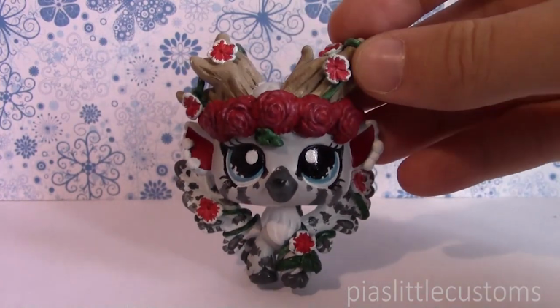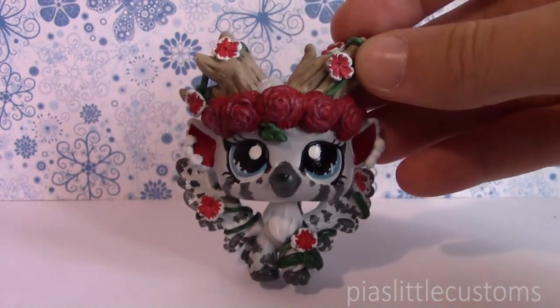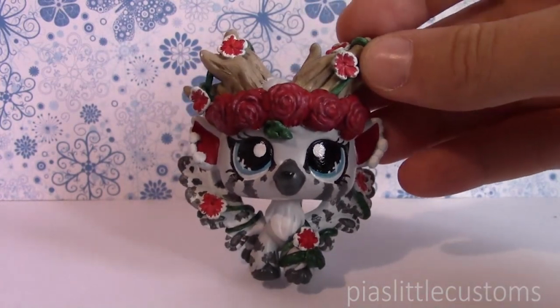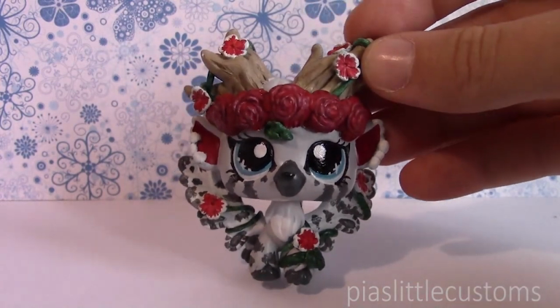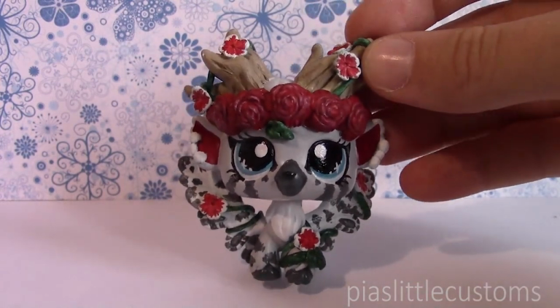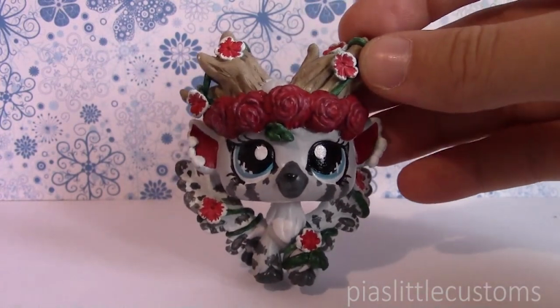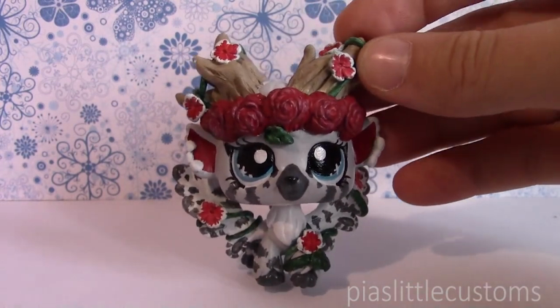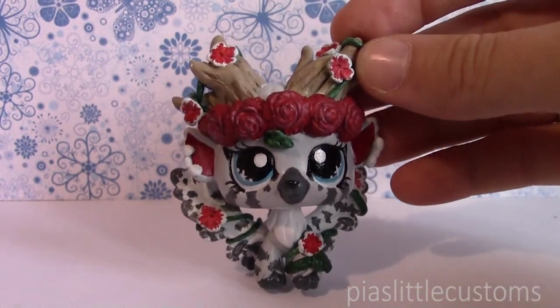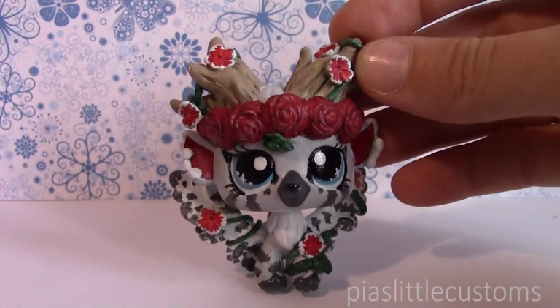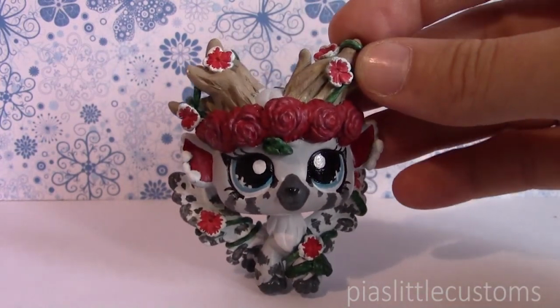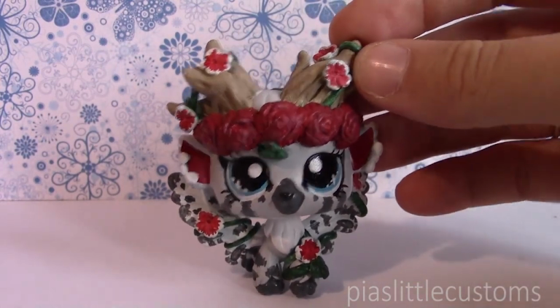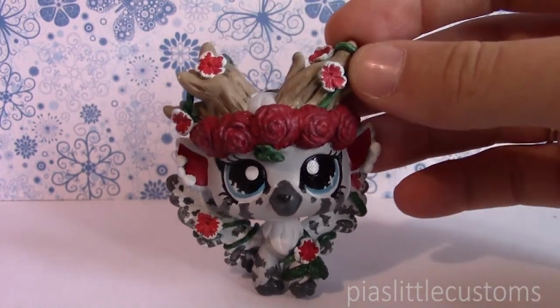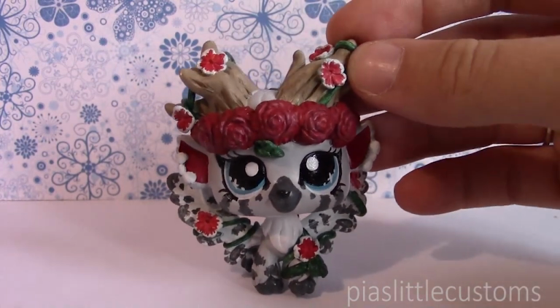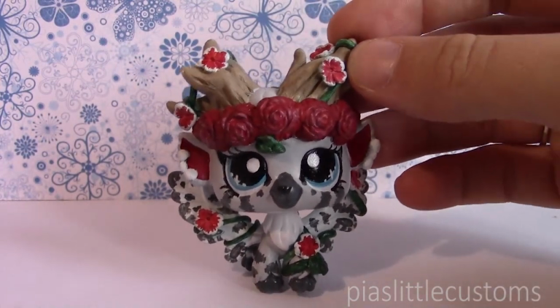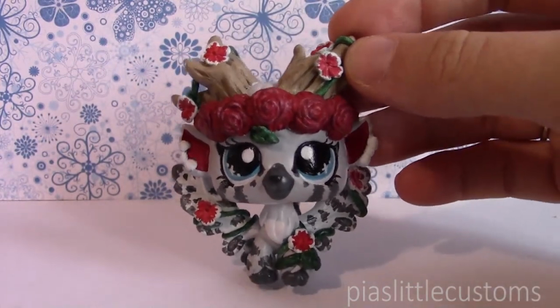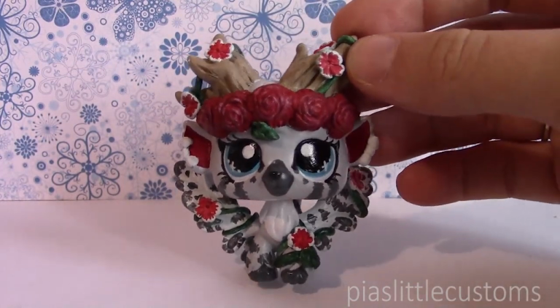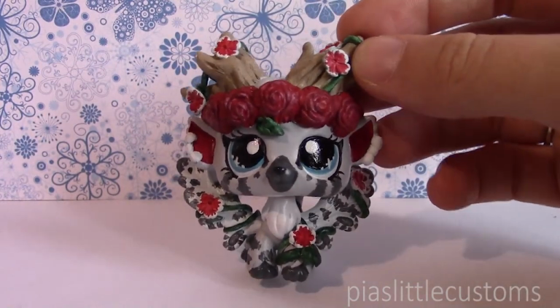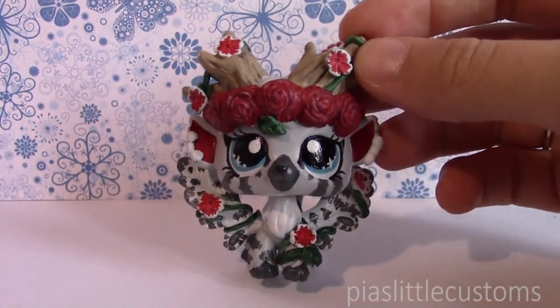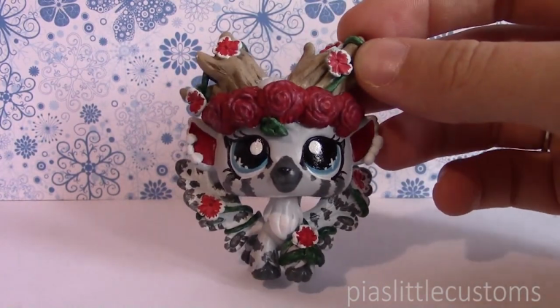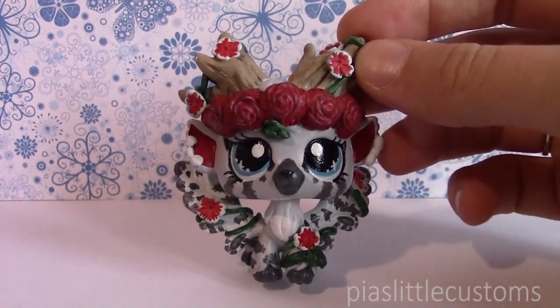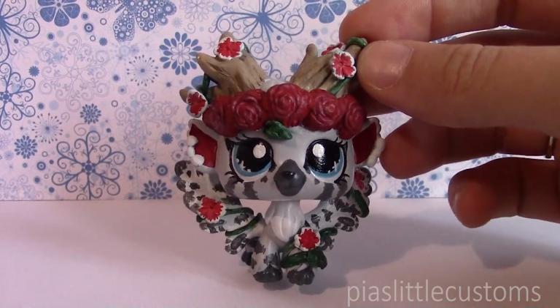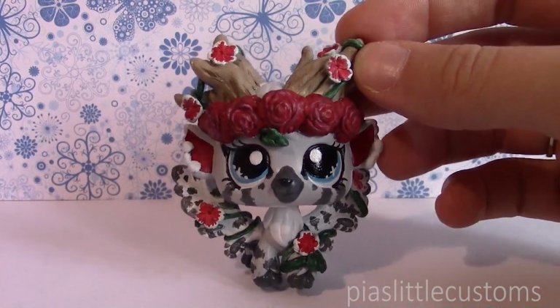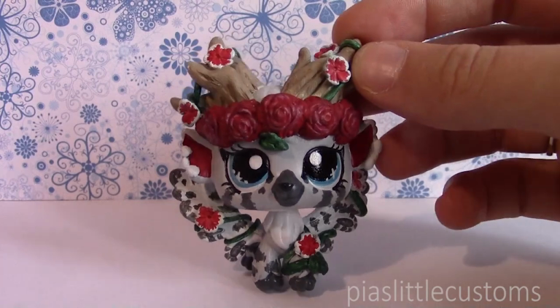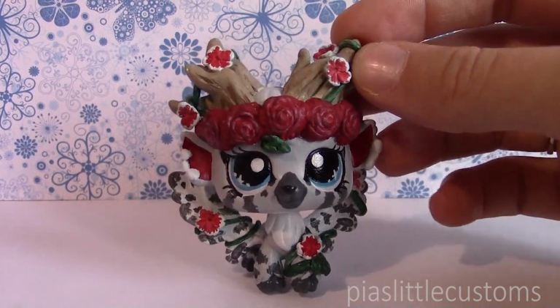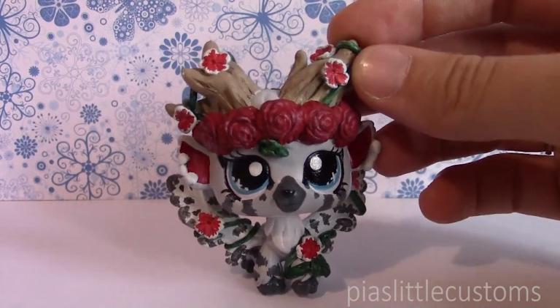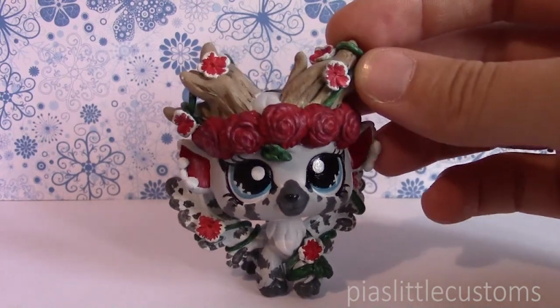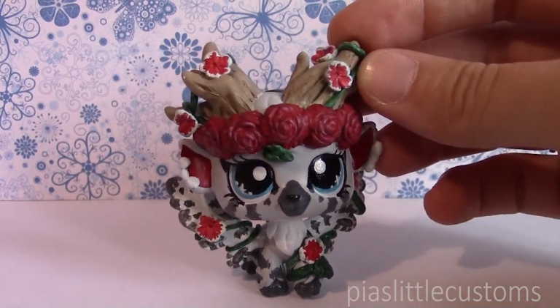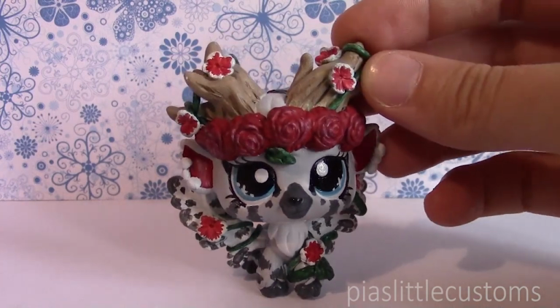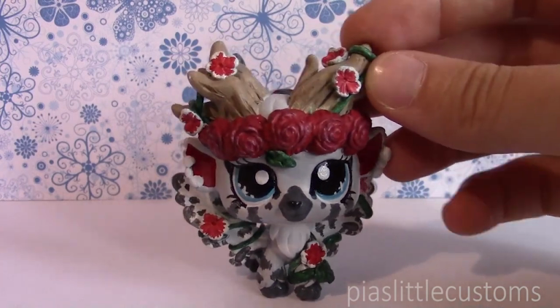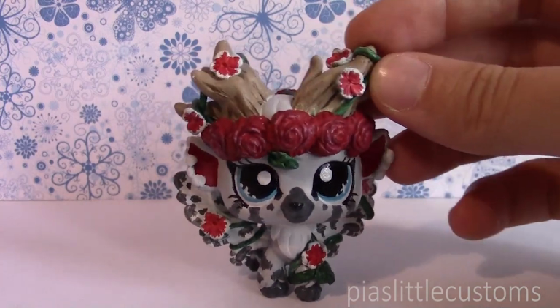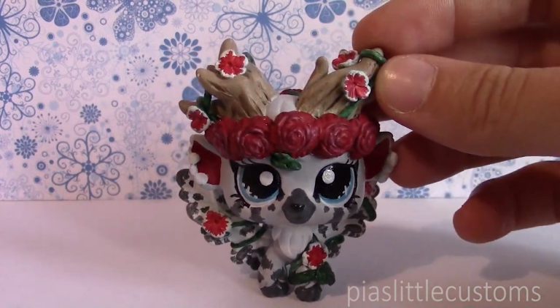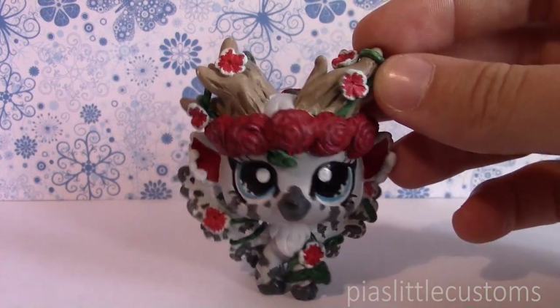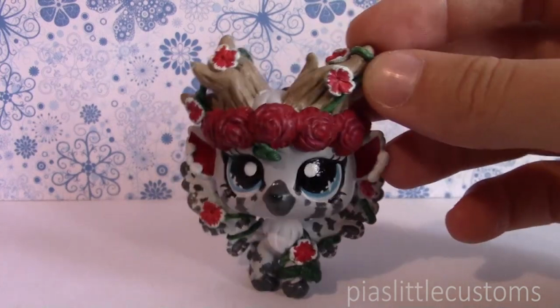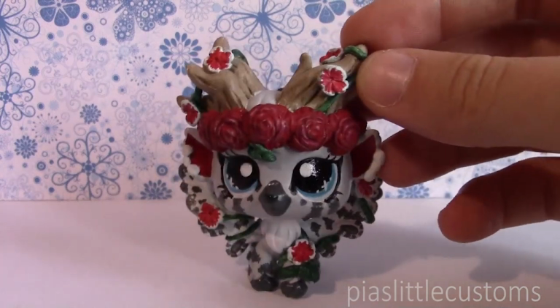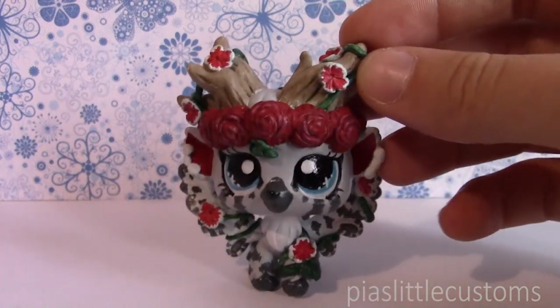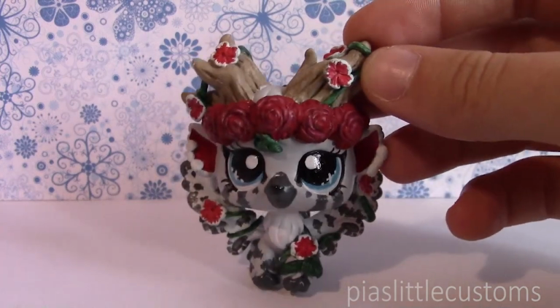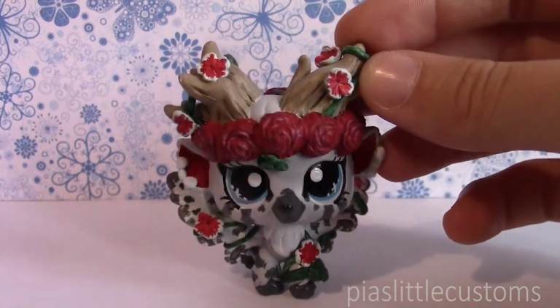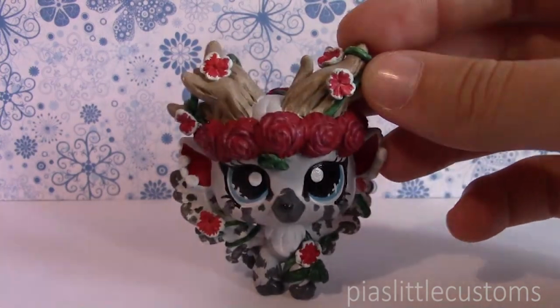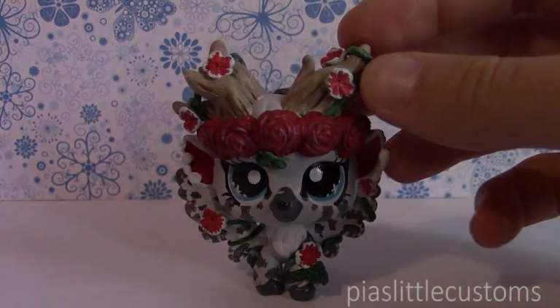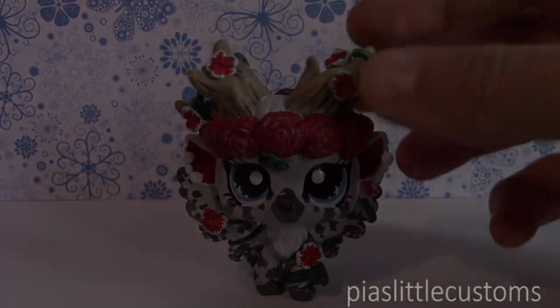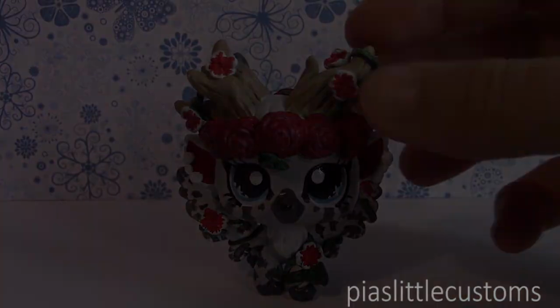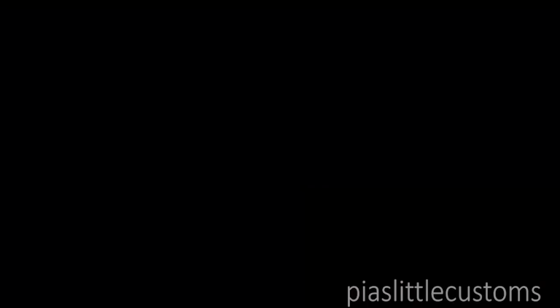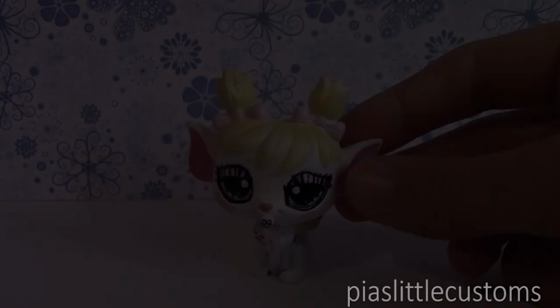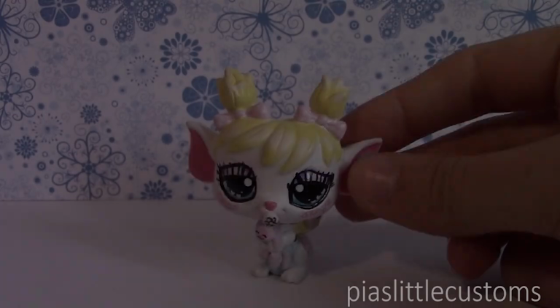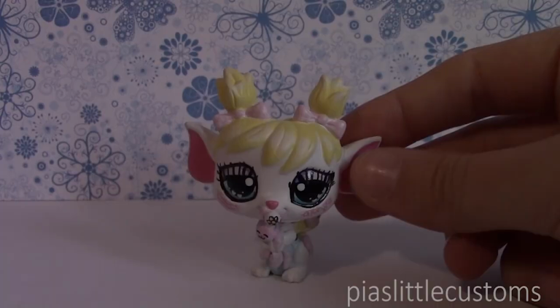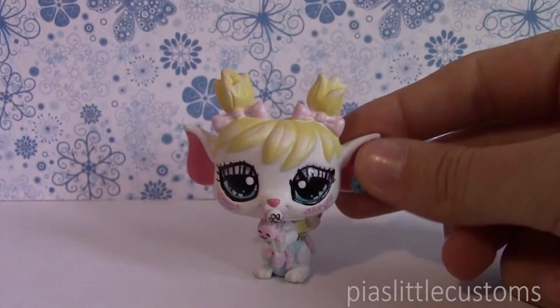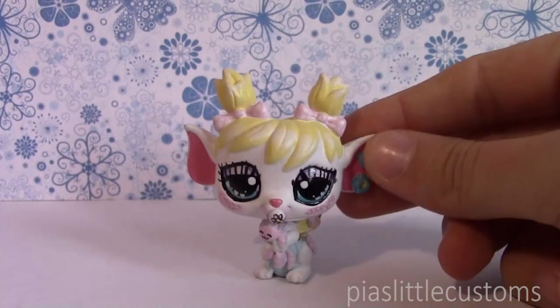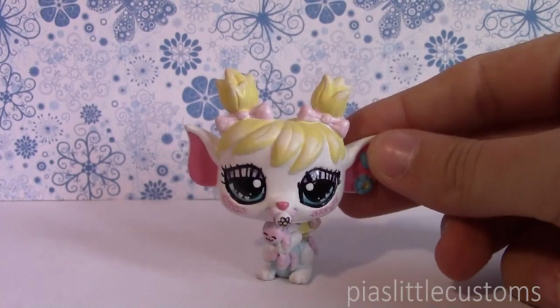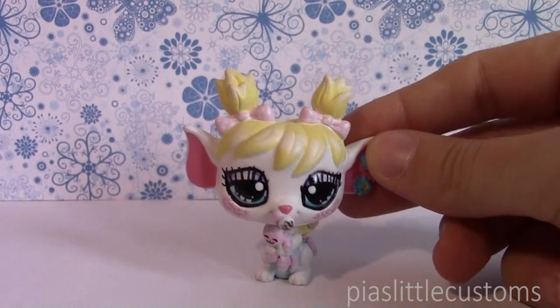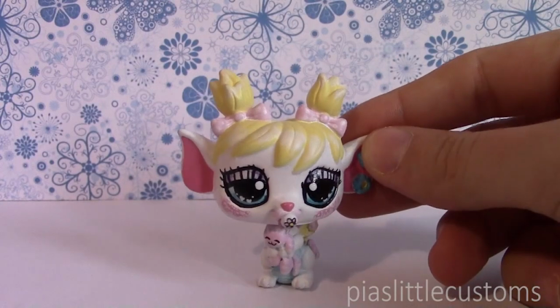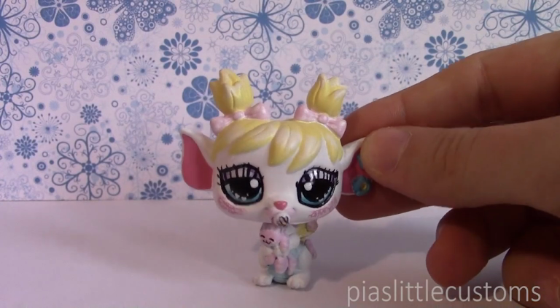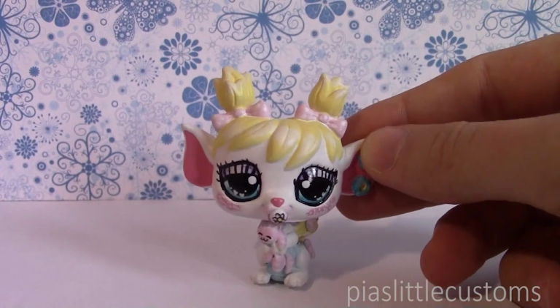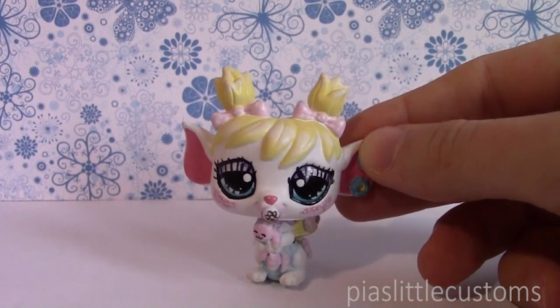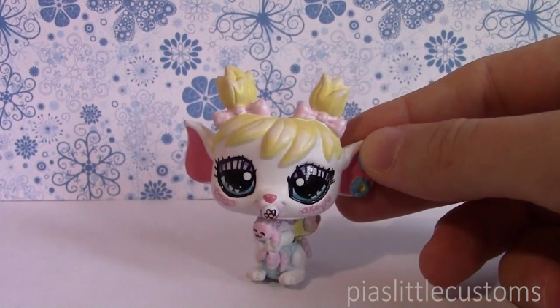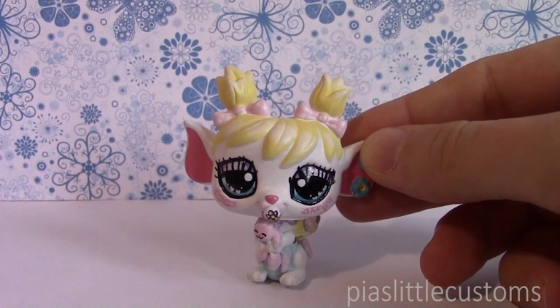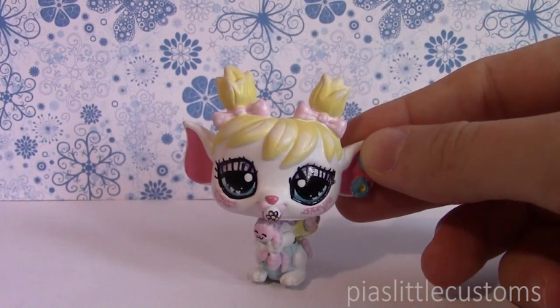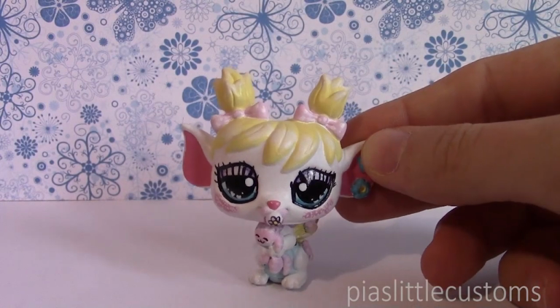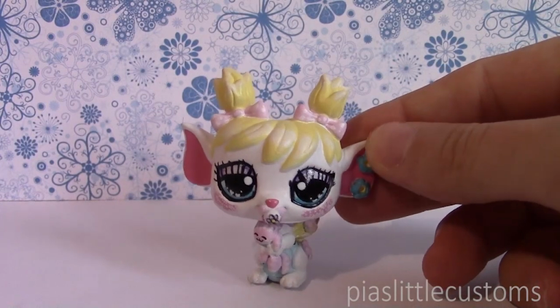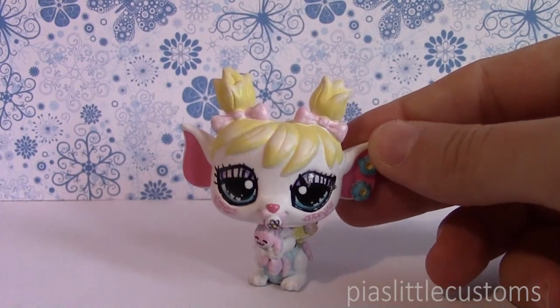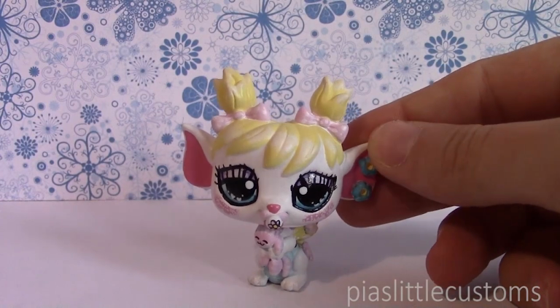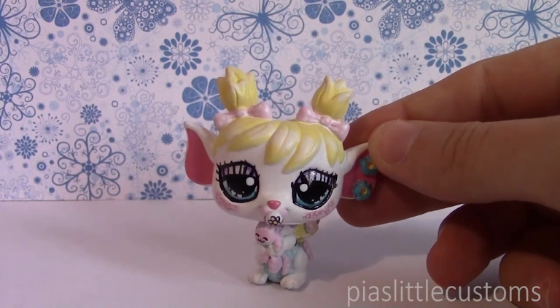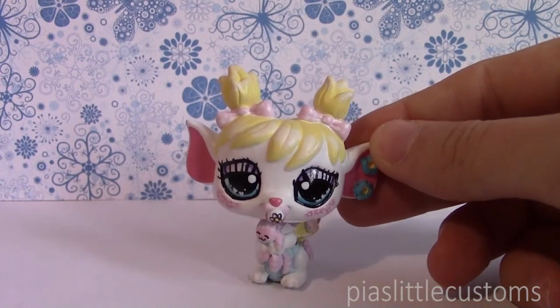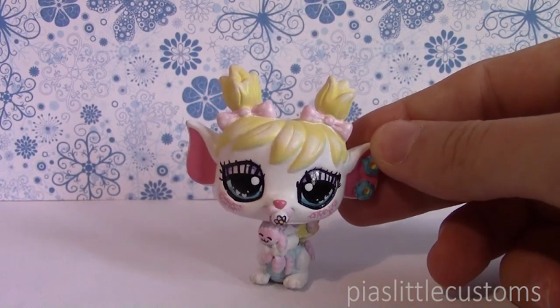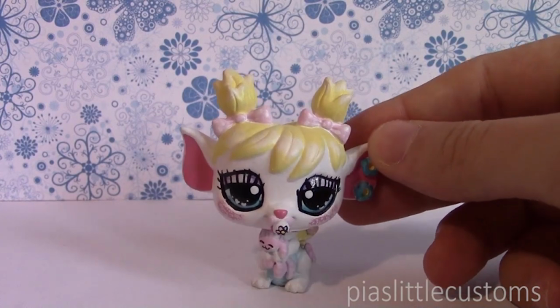I'm keeping her because she's my reminder that you guys are awesome and give me lots of amazing ideas that I can turn into these little creatures.